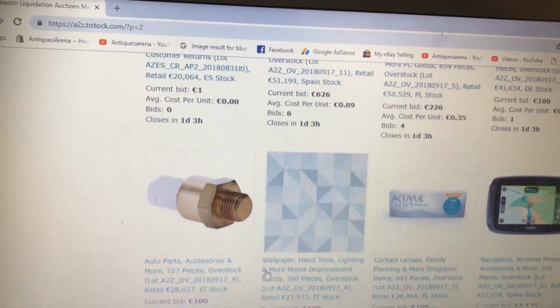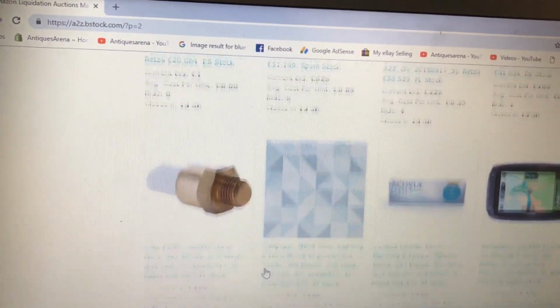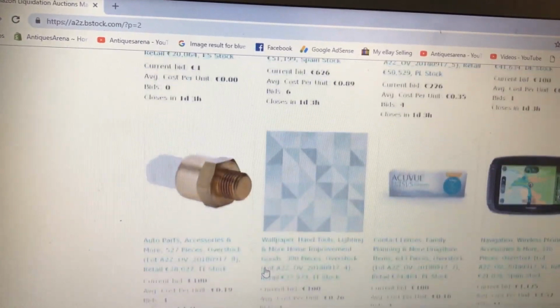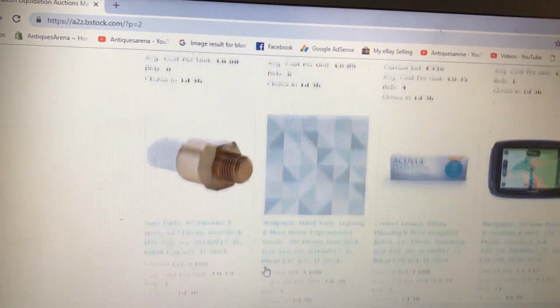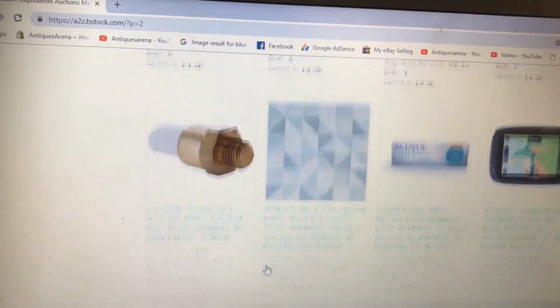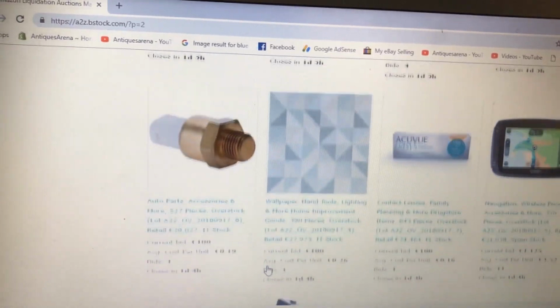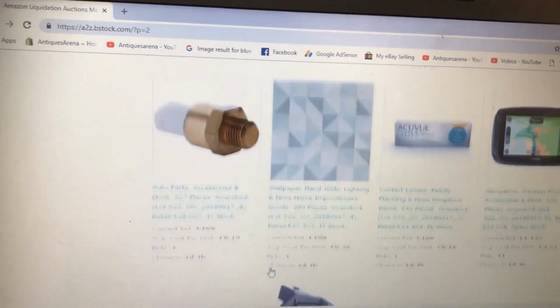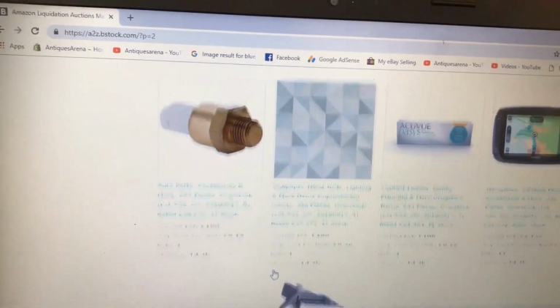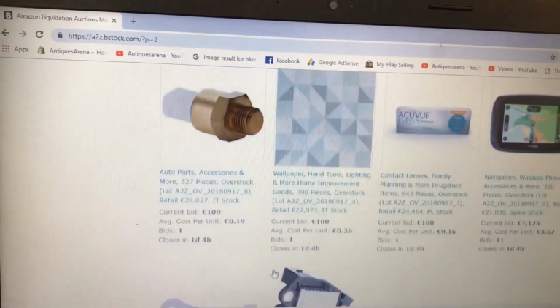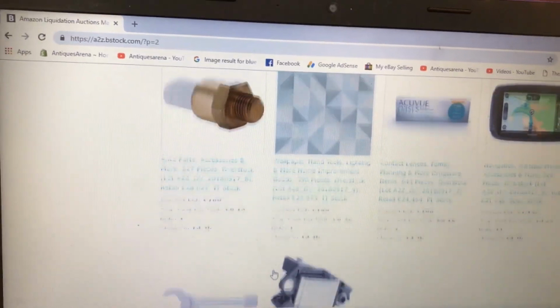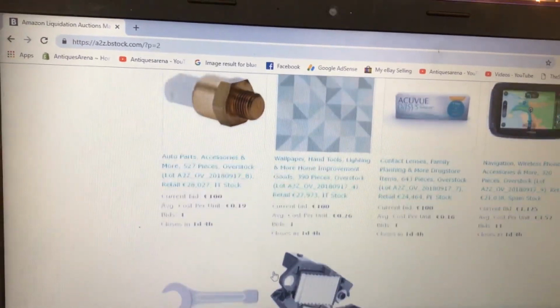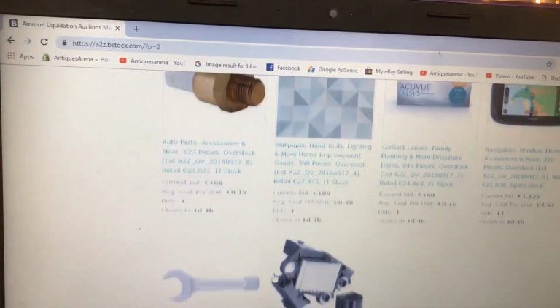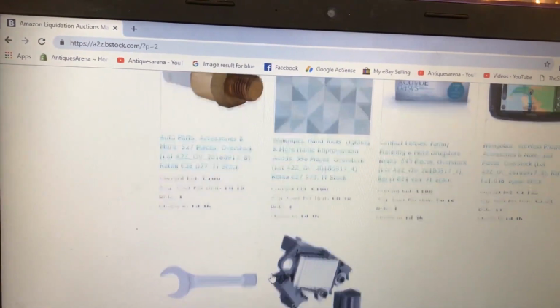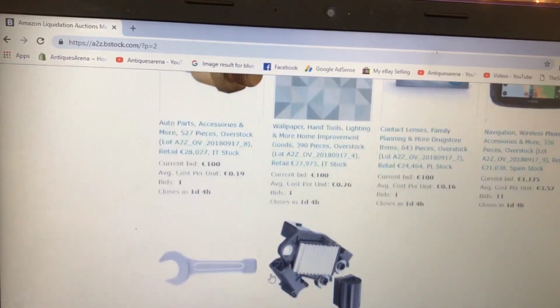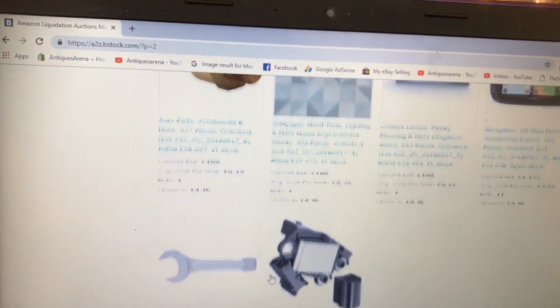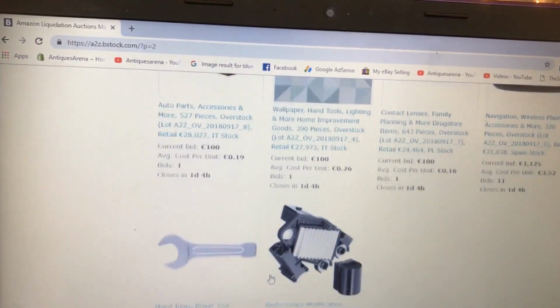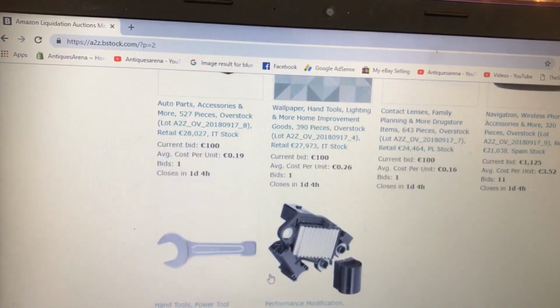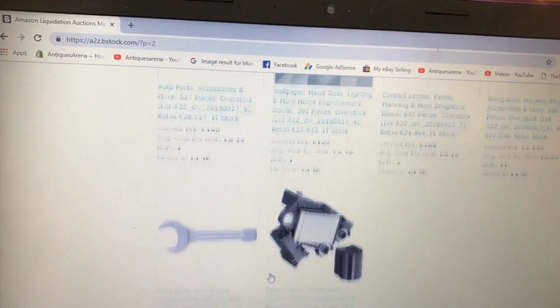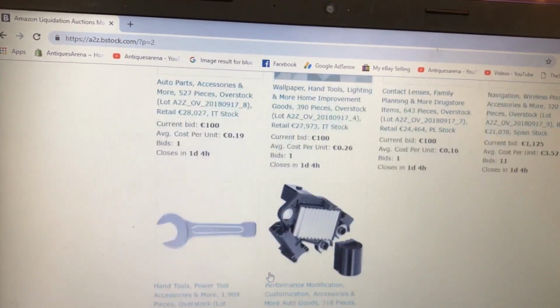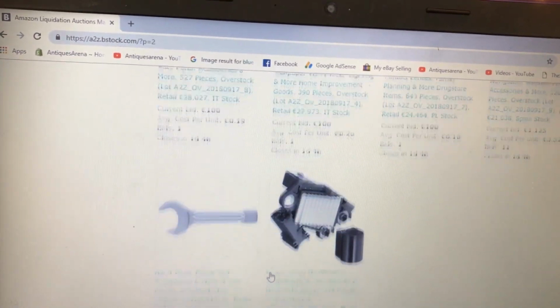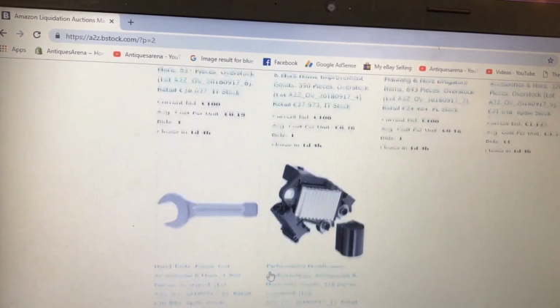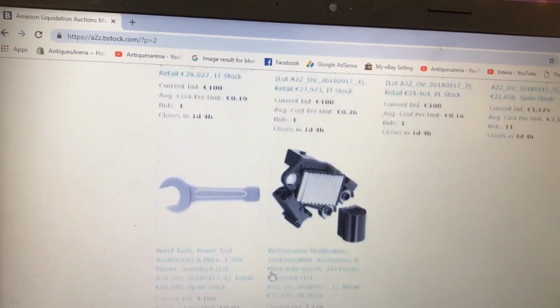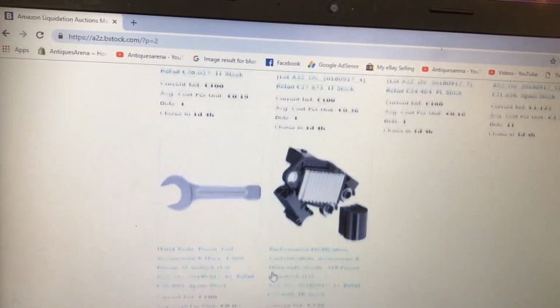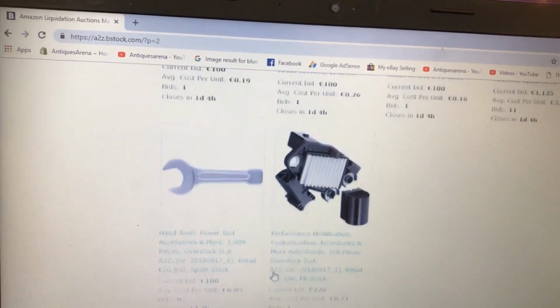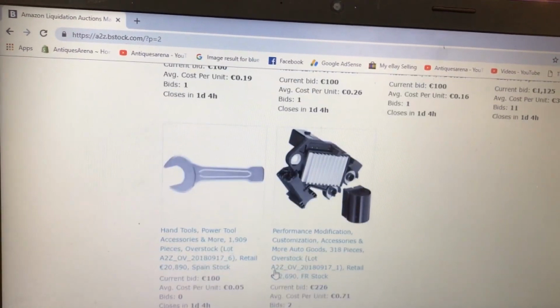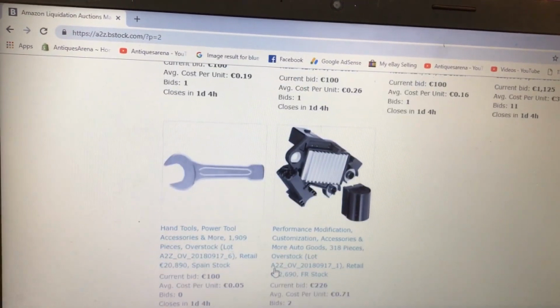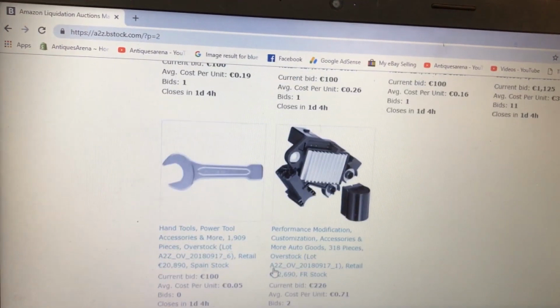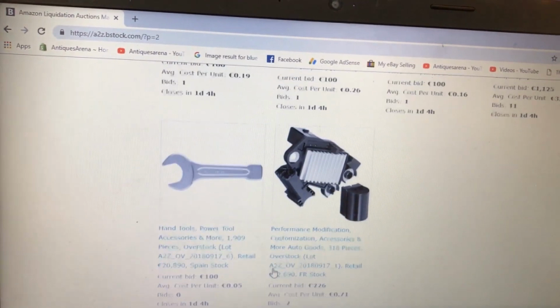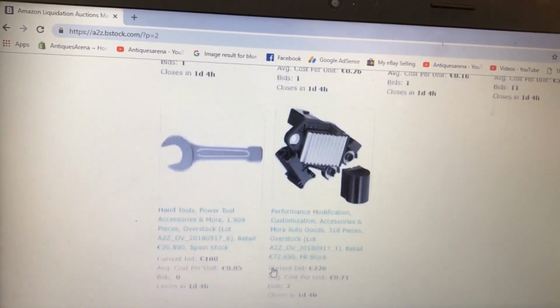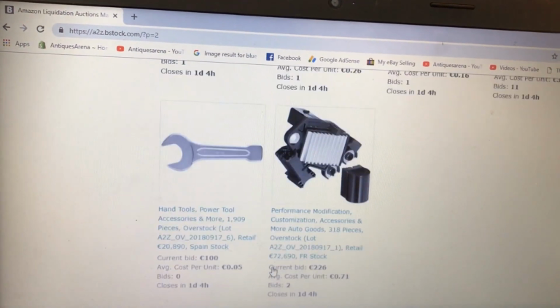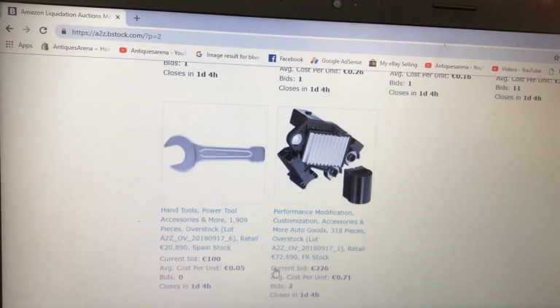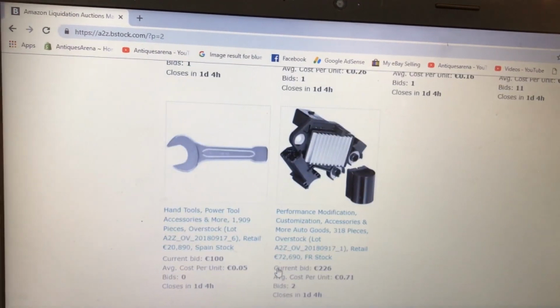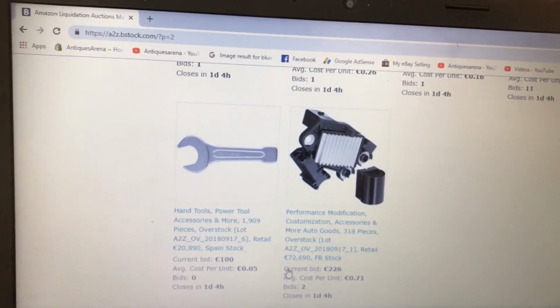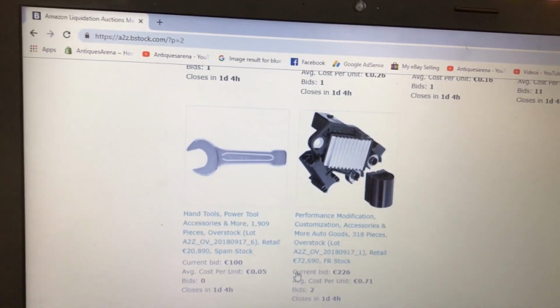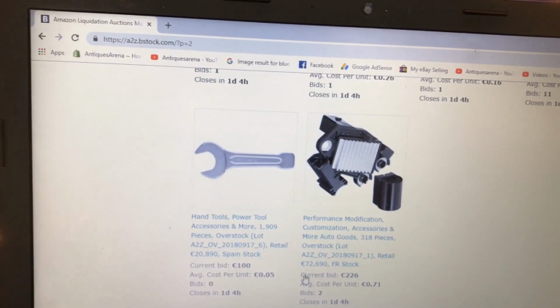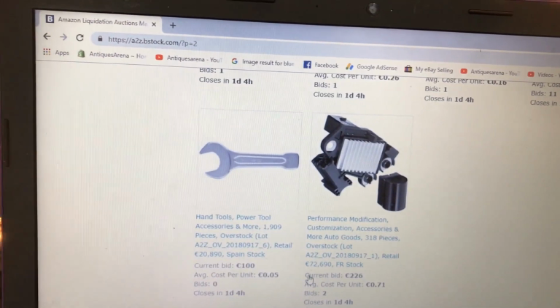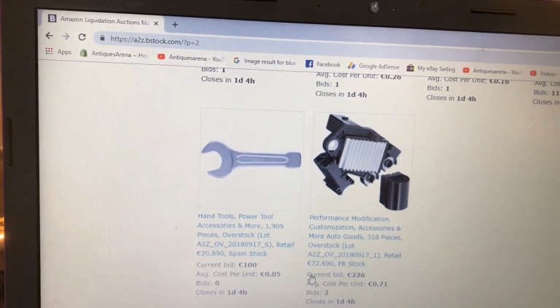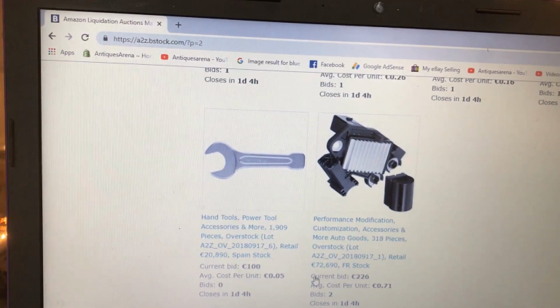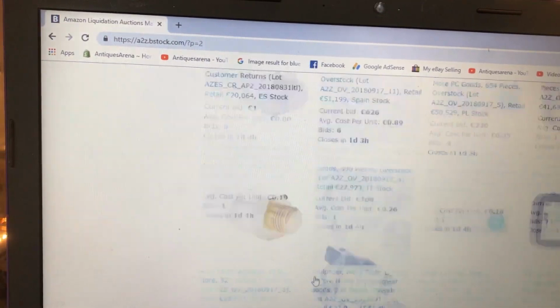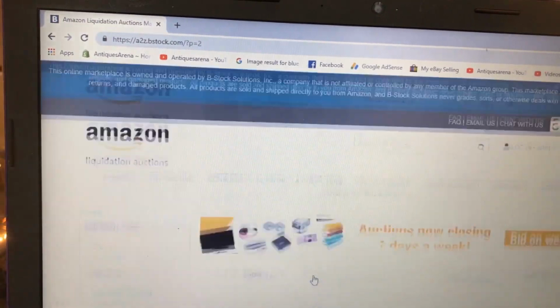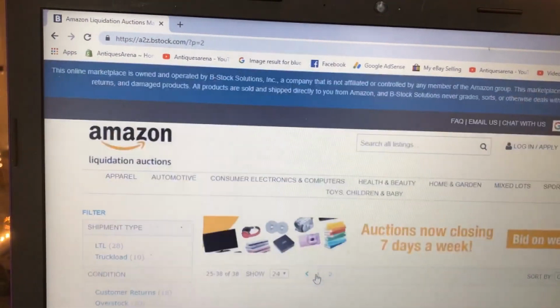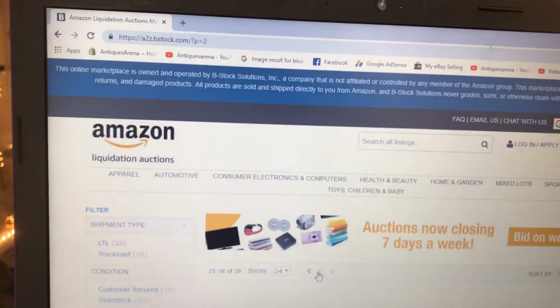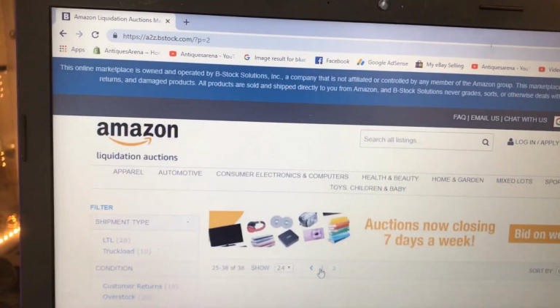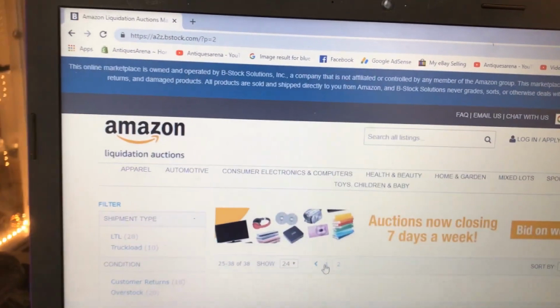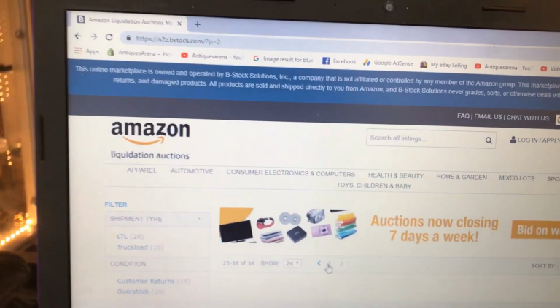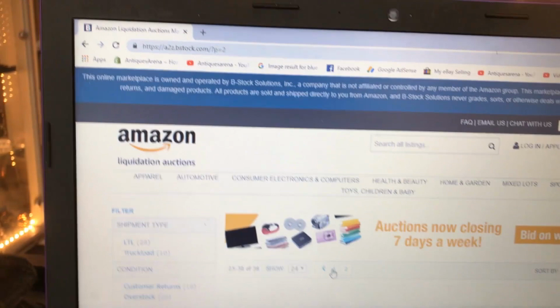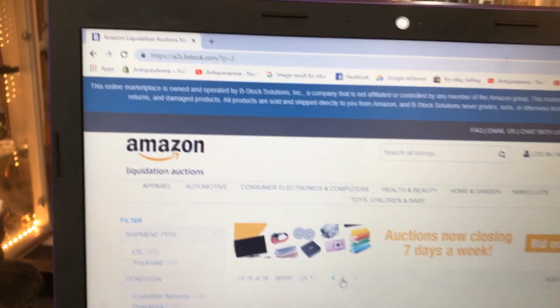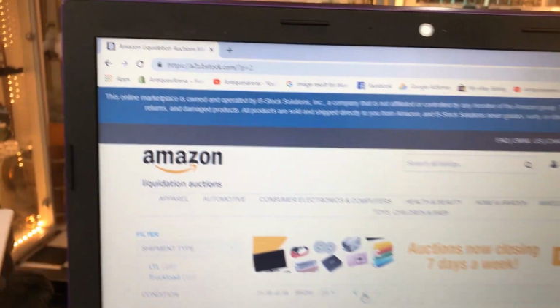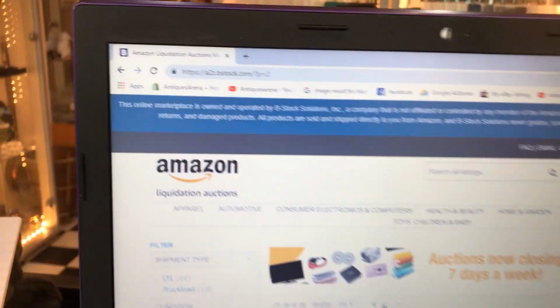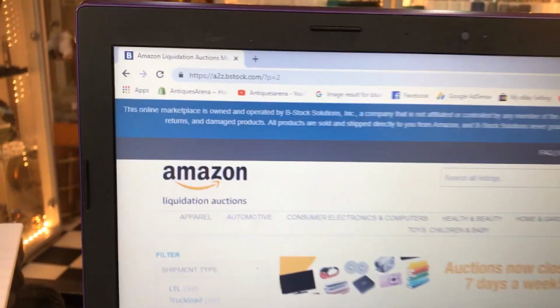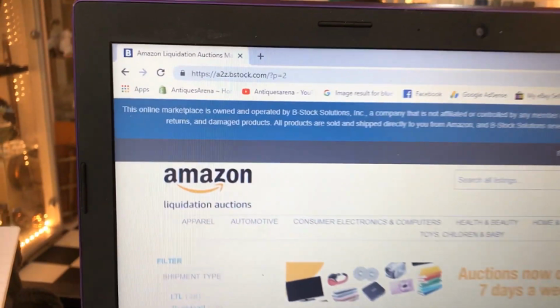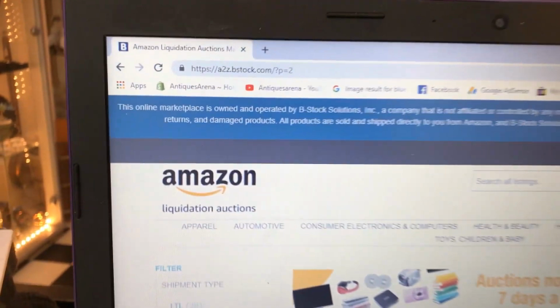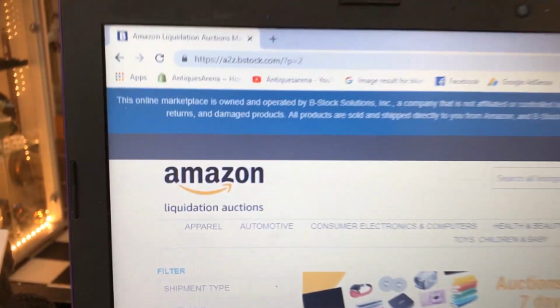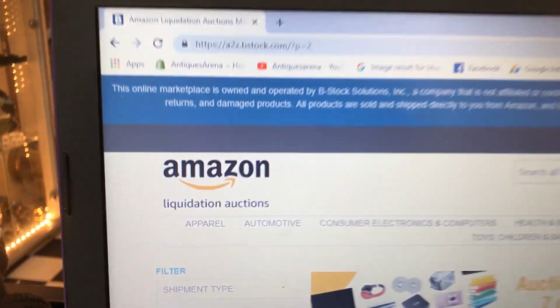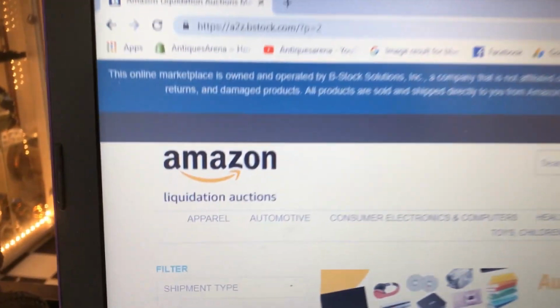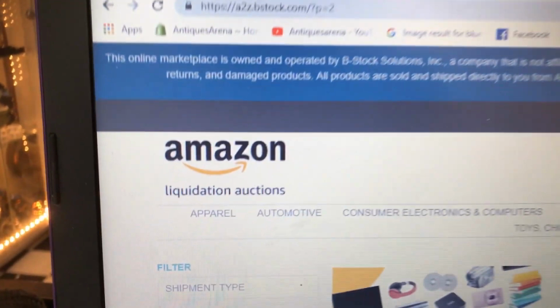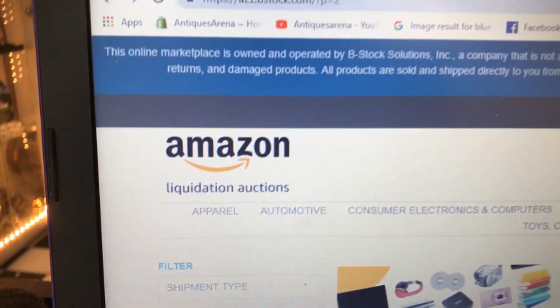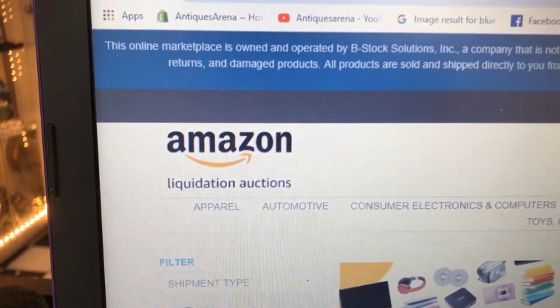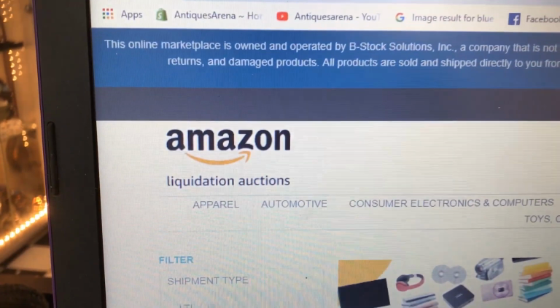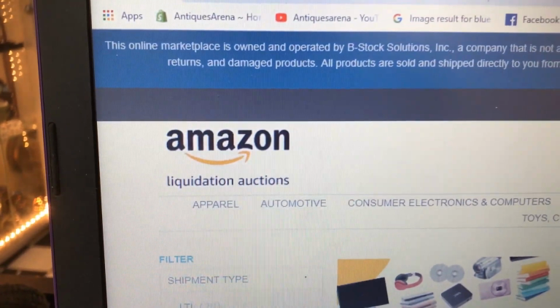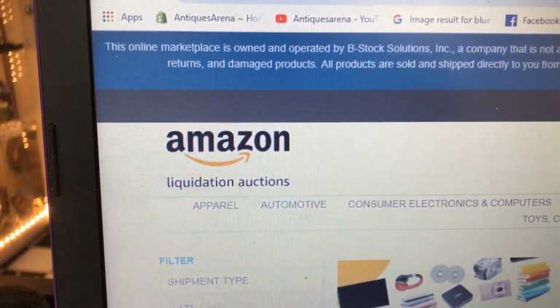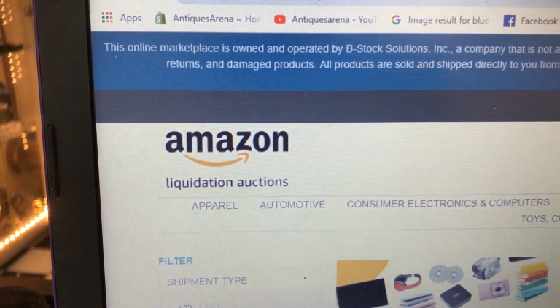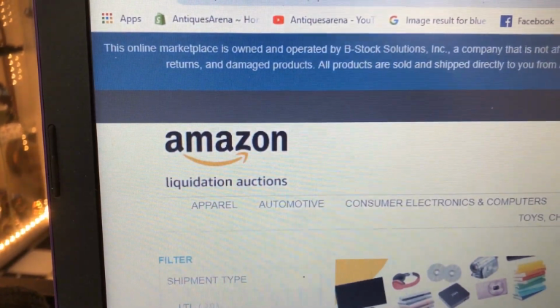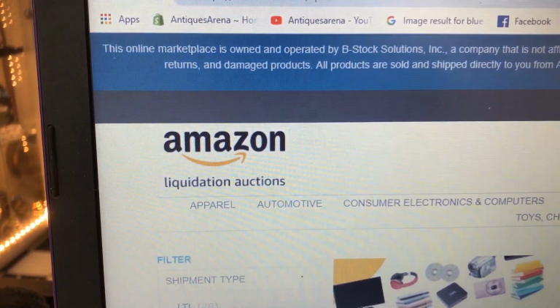So if you're interested, you can see there where to buy your Amazon returns — Amazon Liquidations.